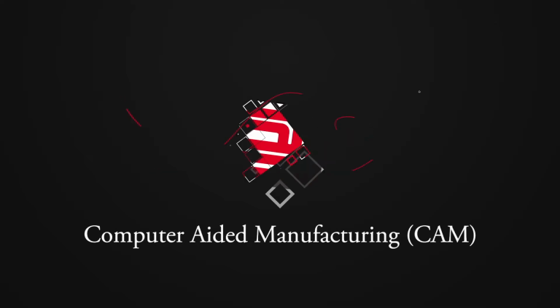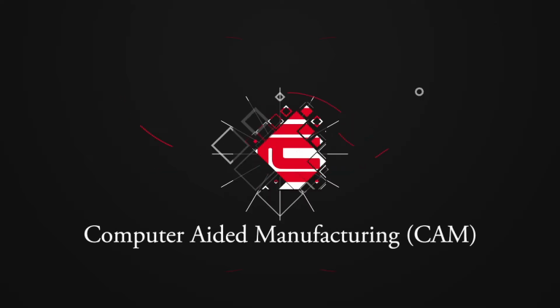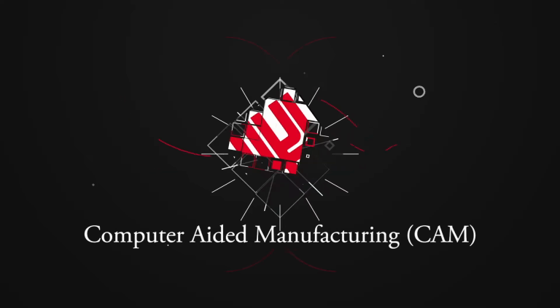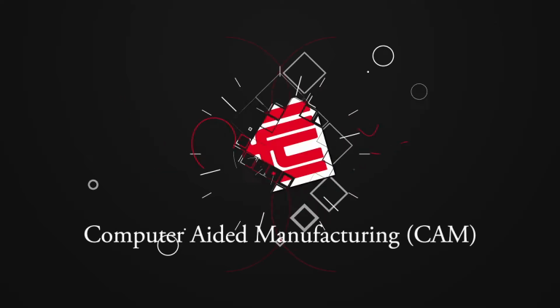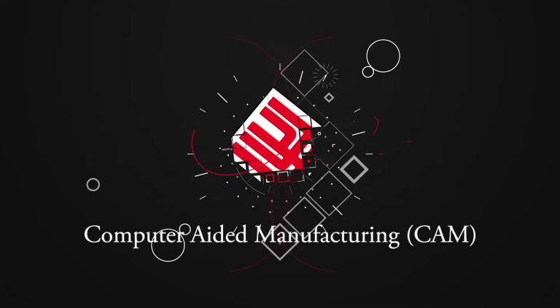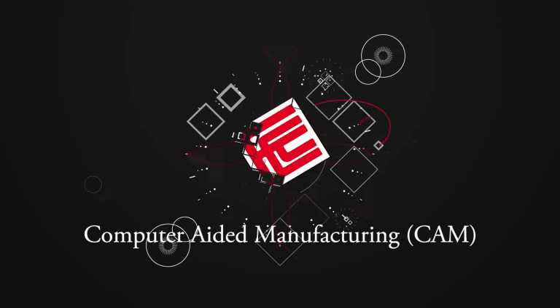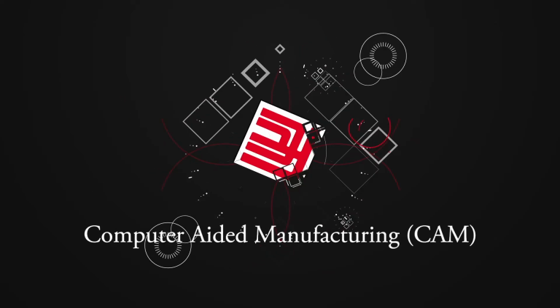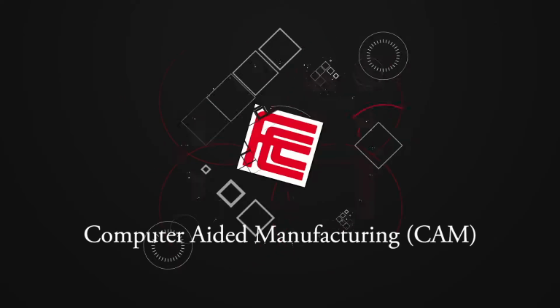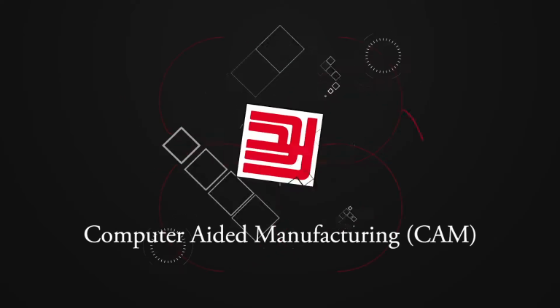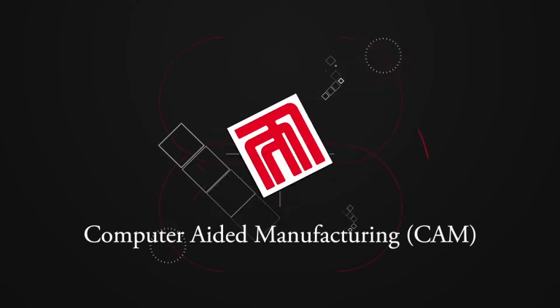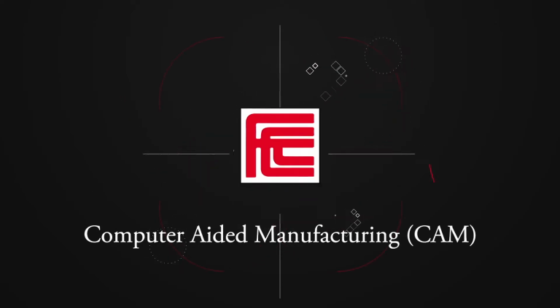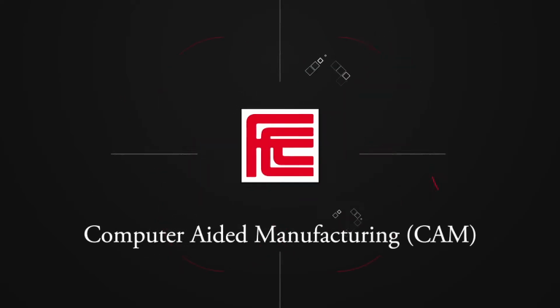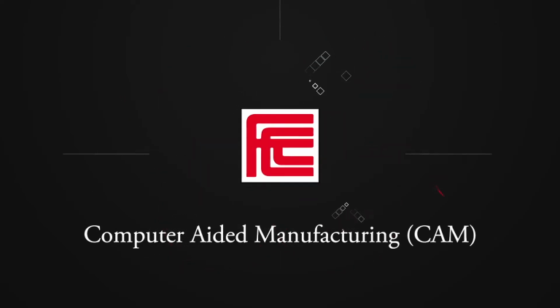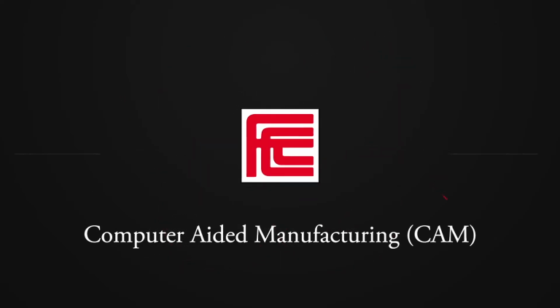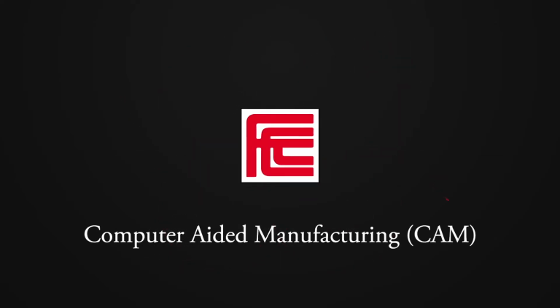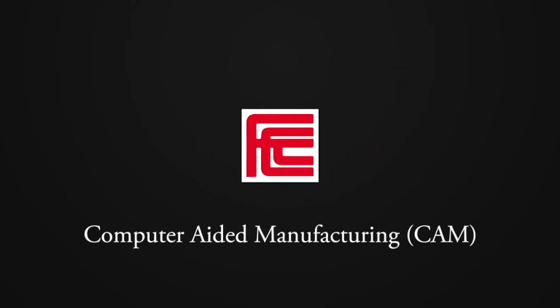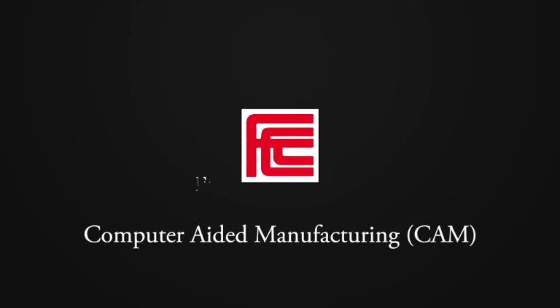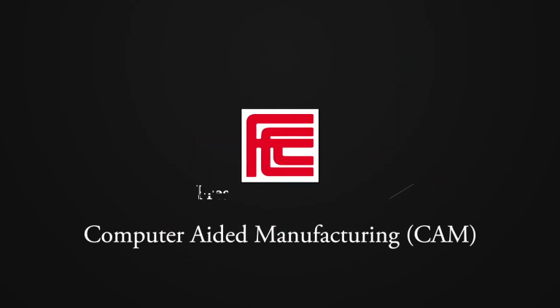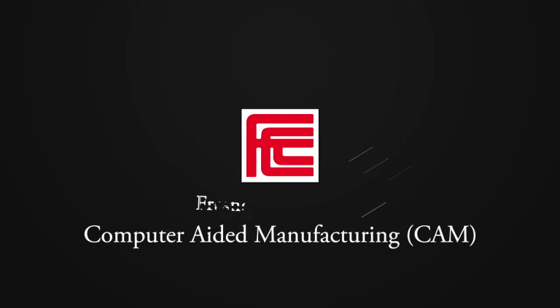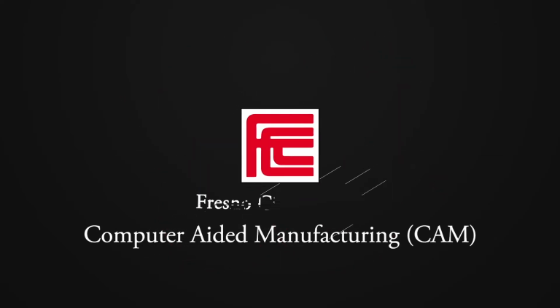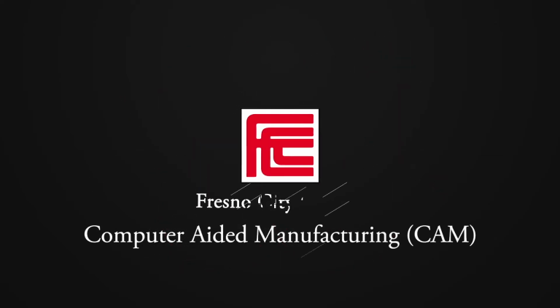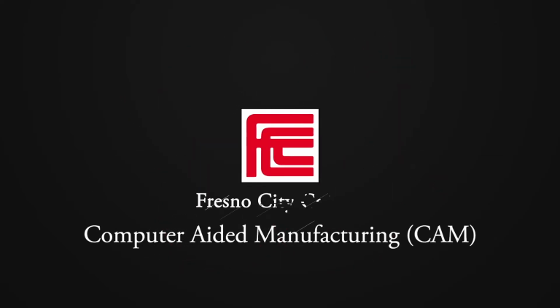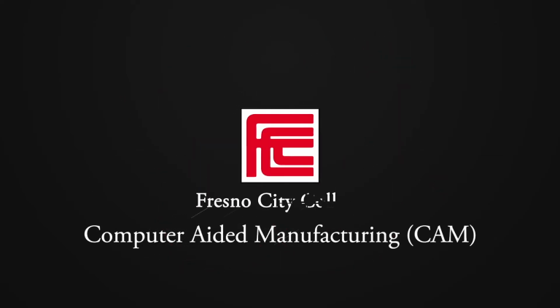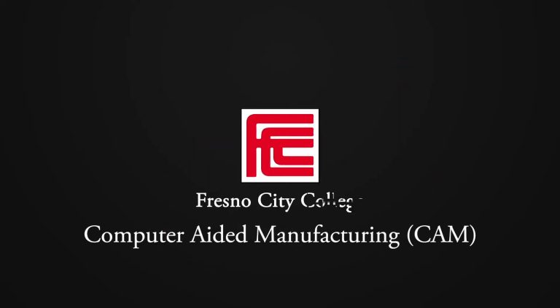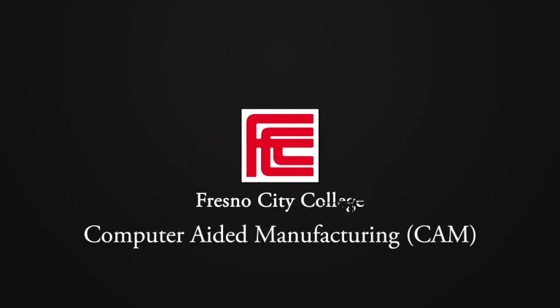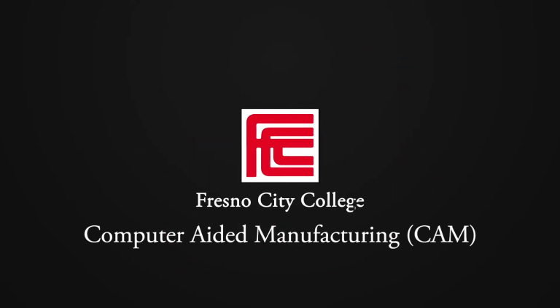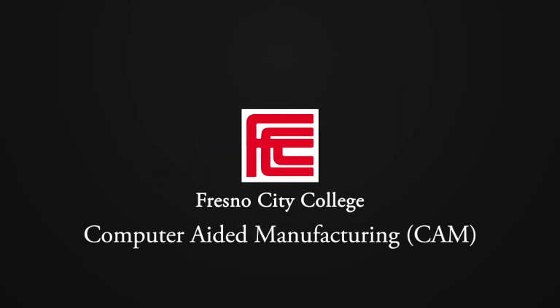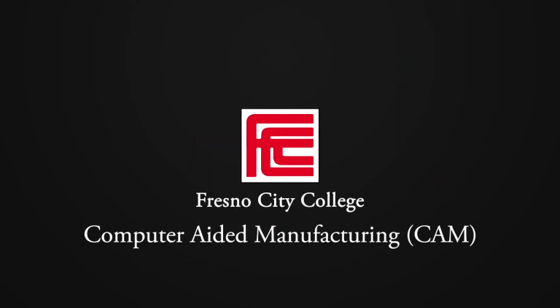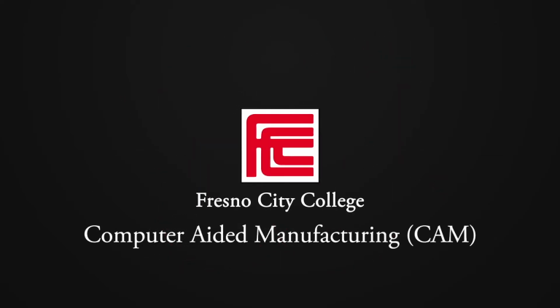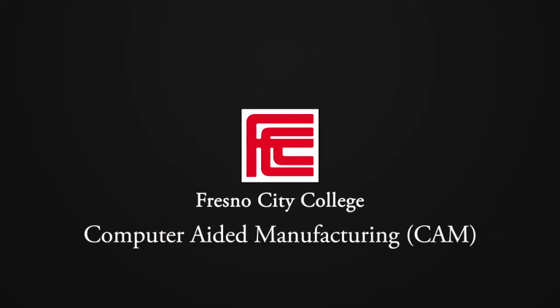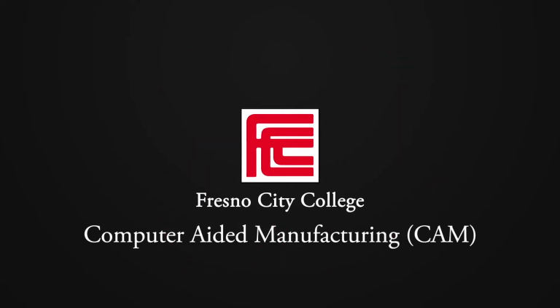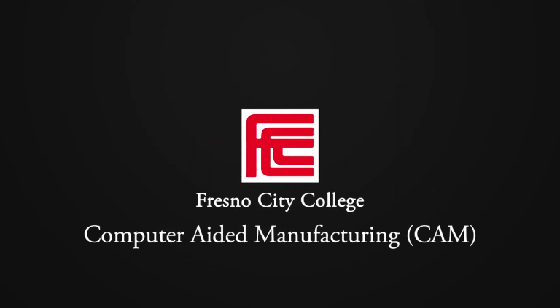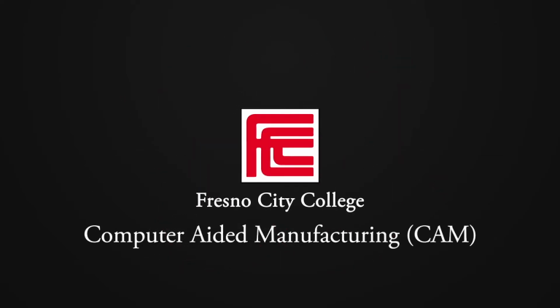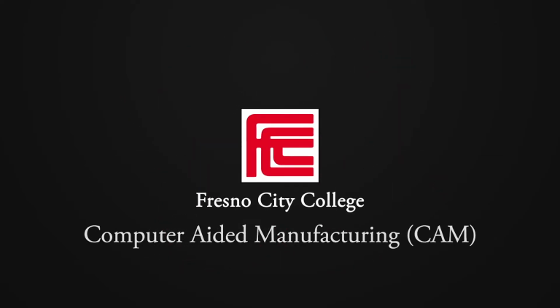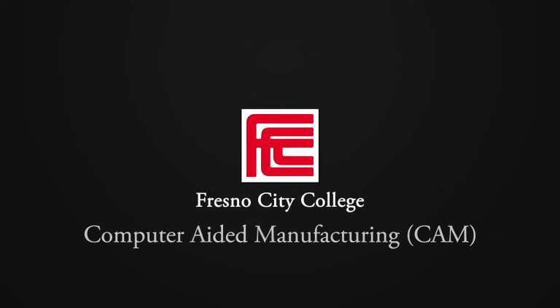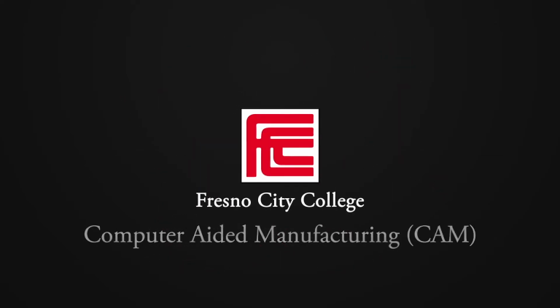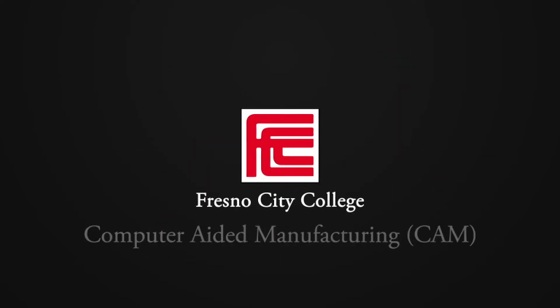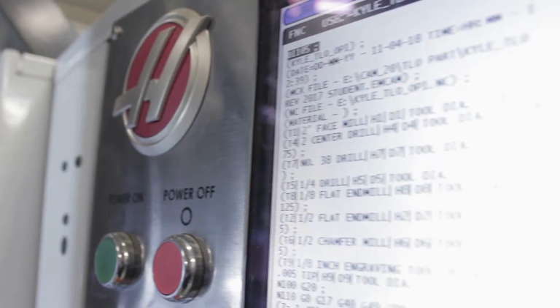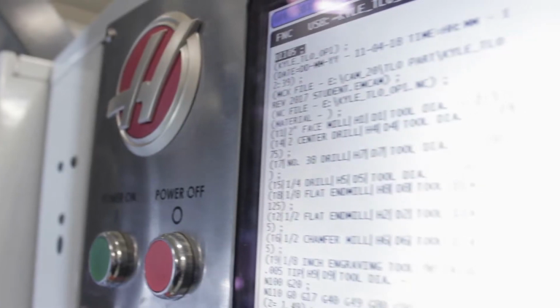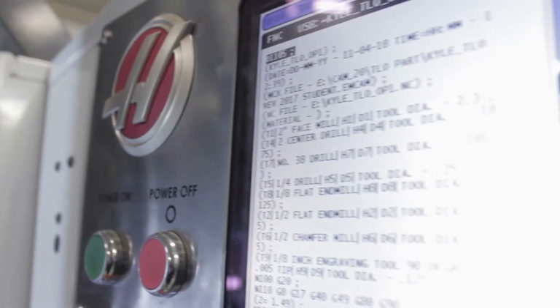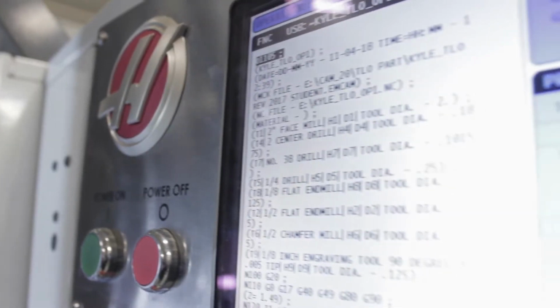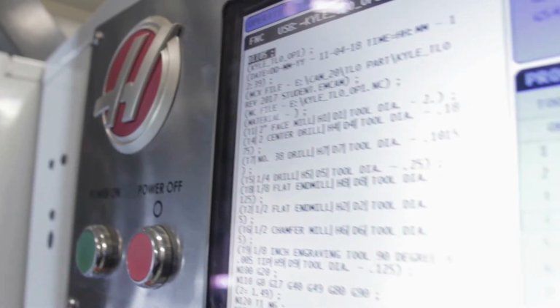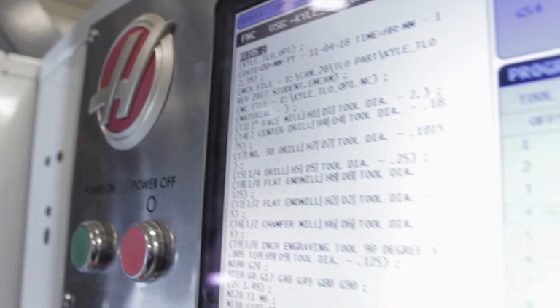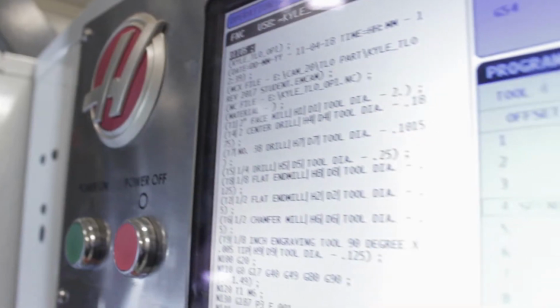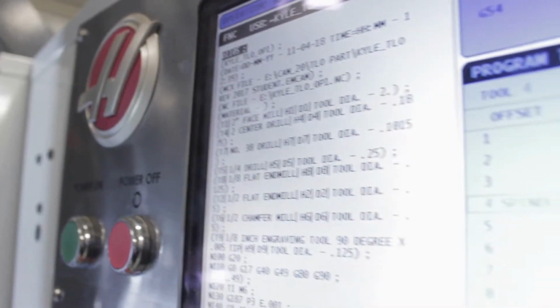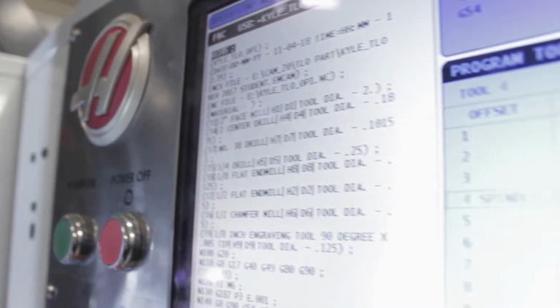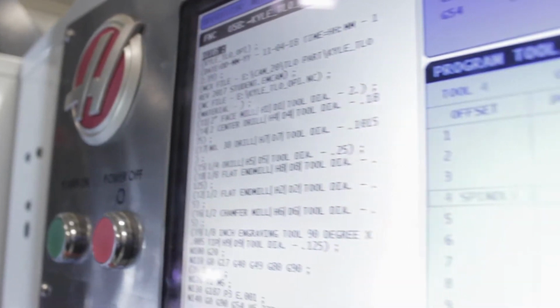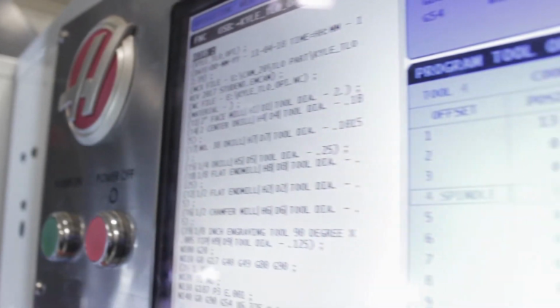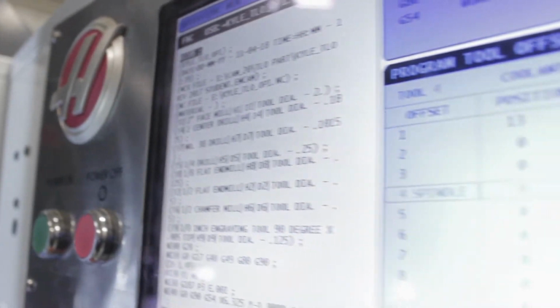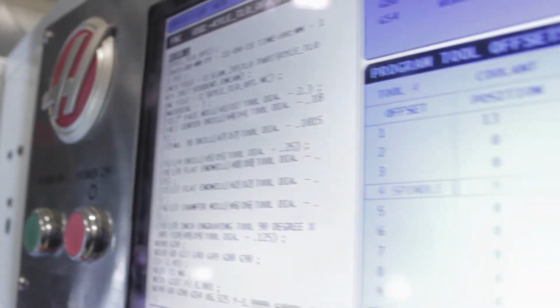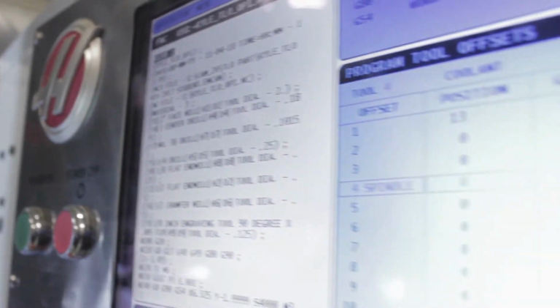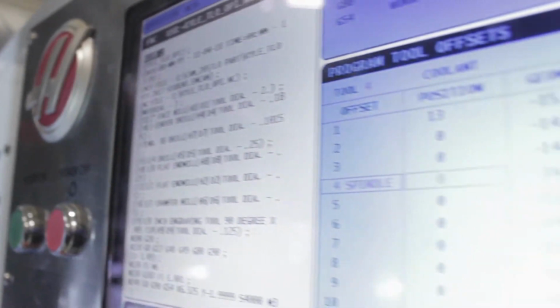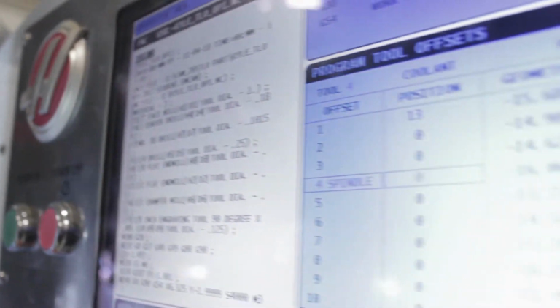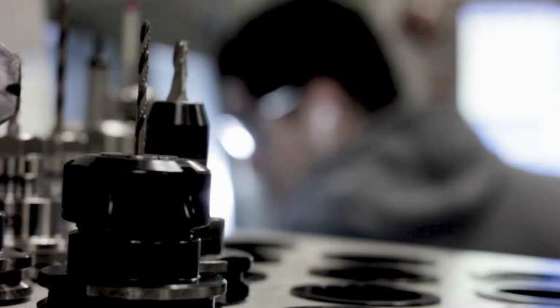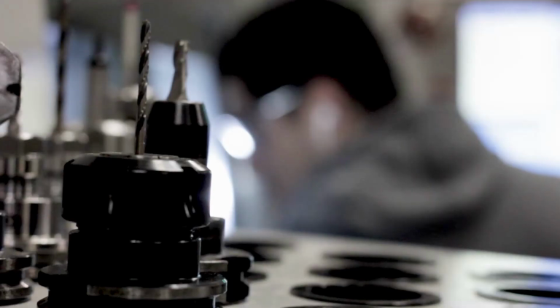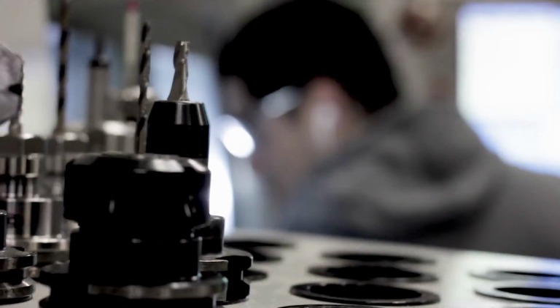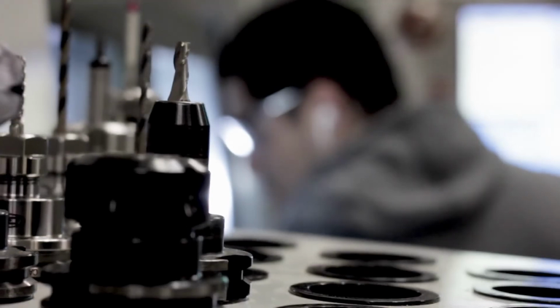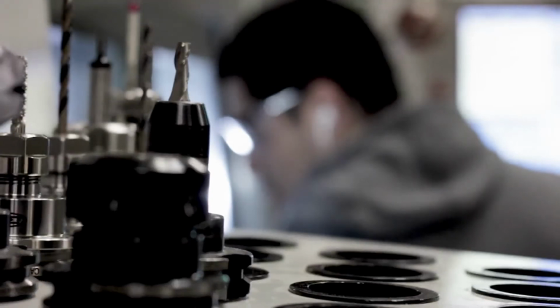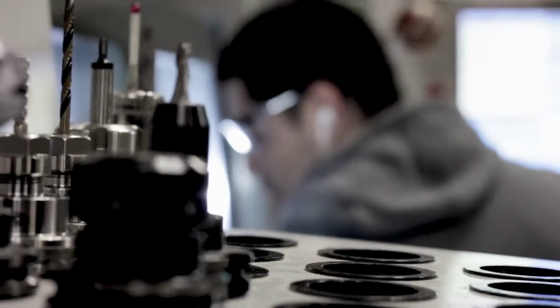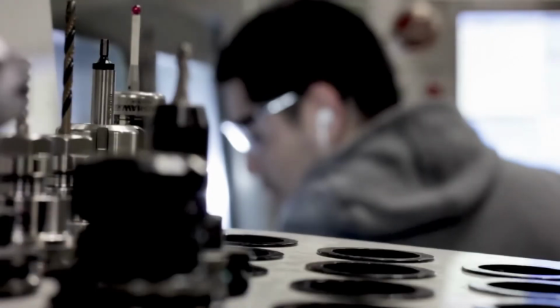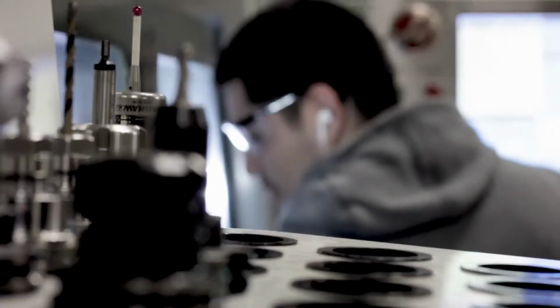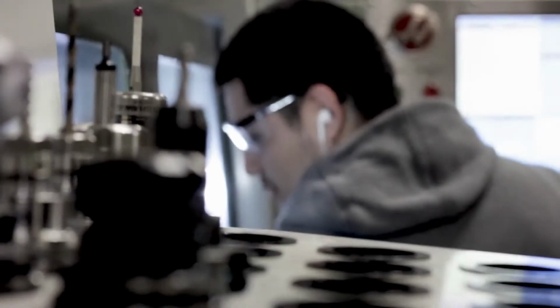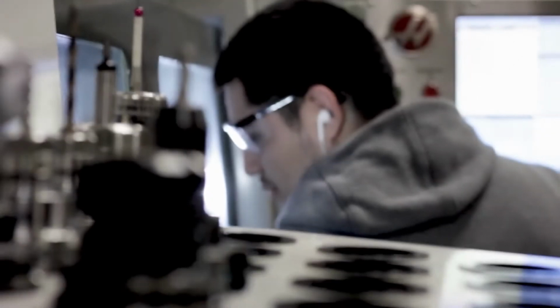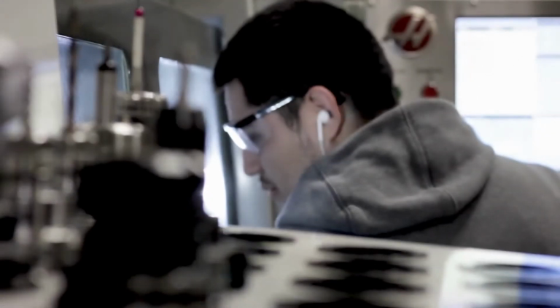Fresno City College's computer-aided manufacturing program provides students the necessary knowledge needed in machine maintenance, tool fabrication, and instrument repair.